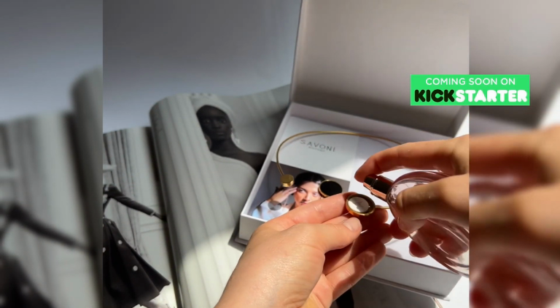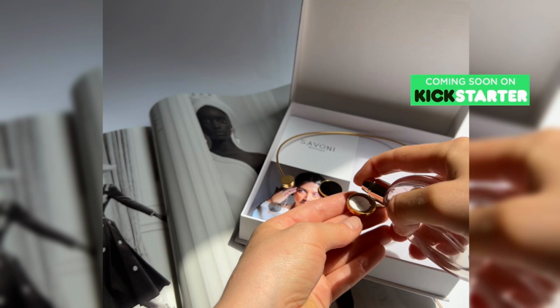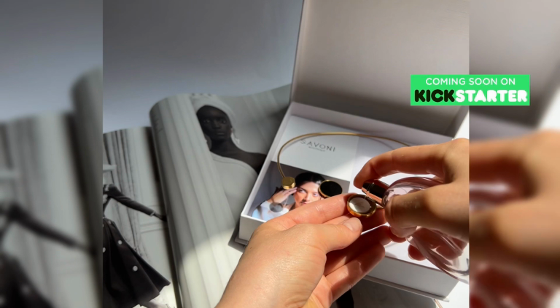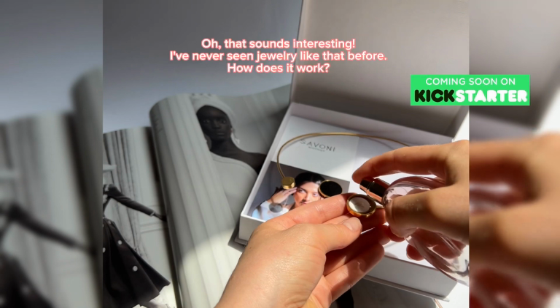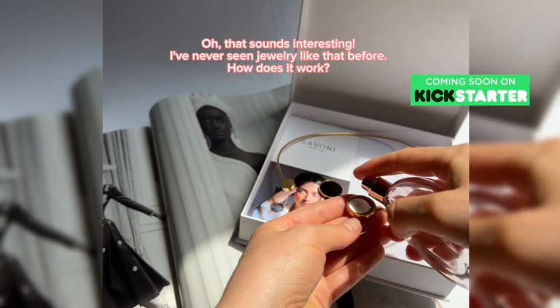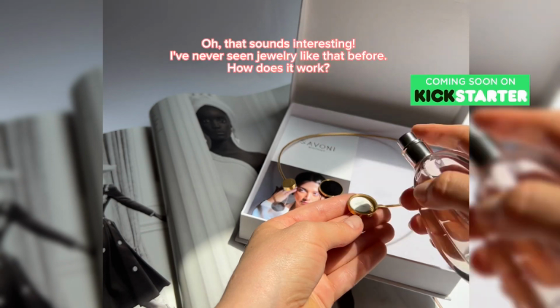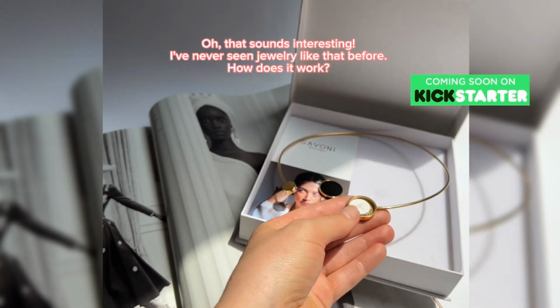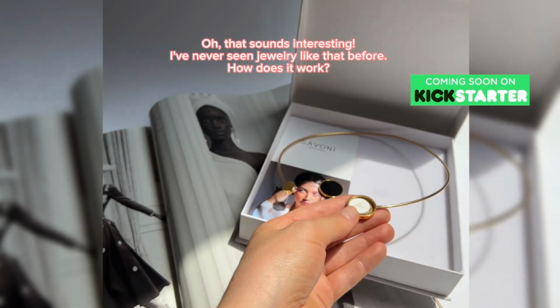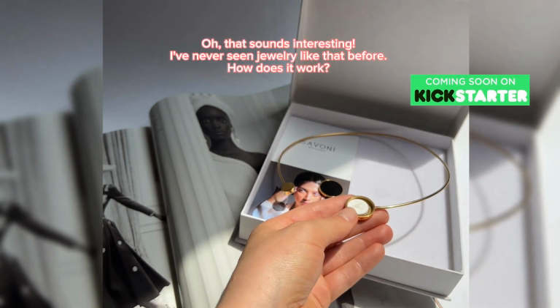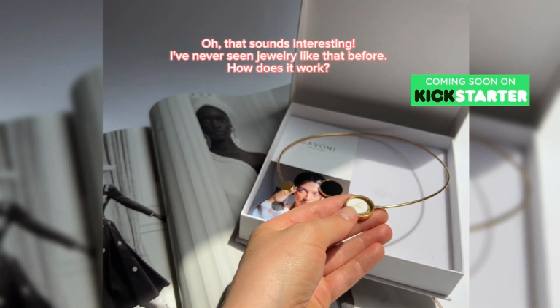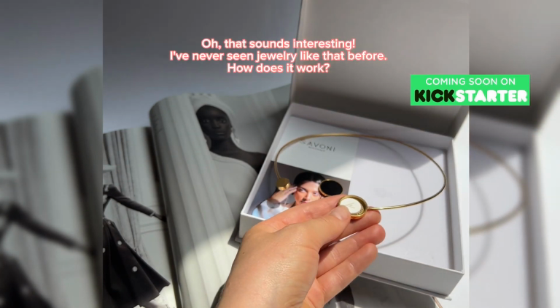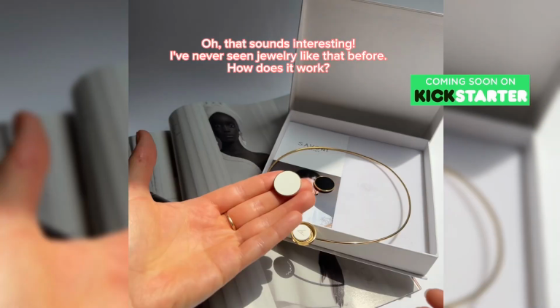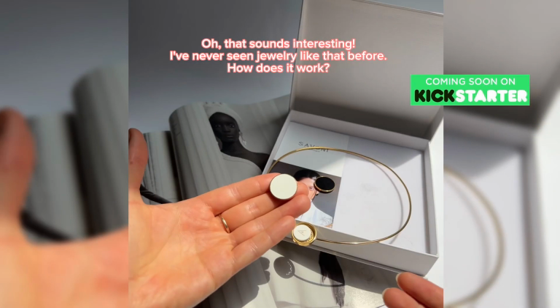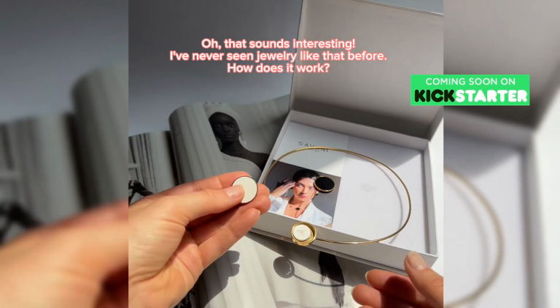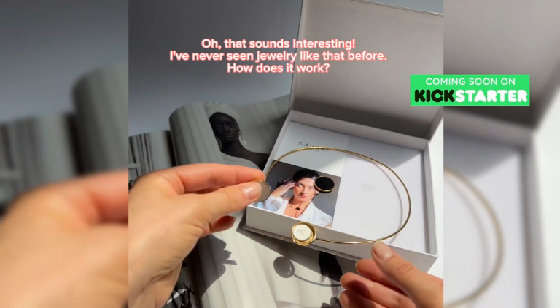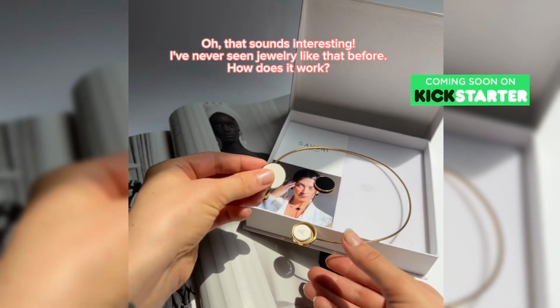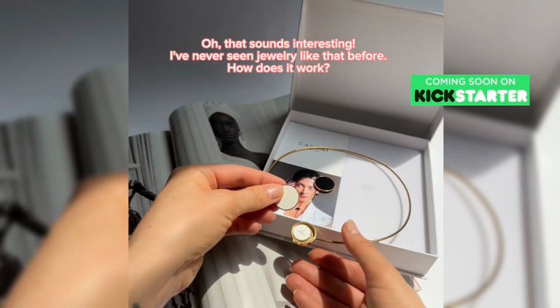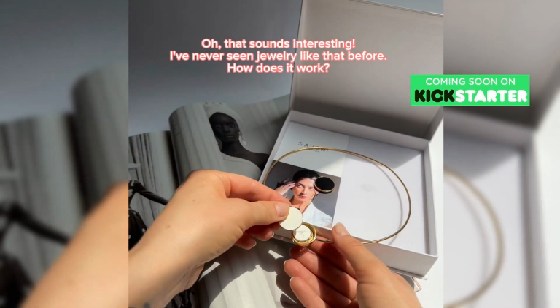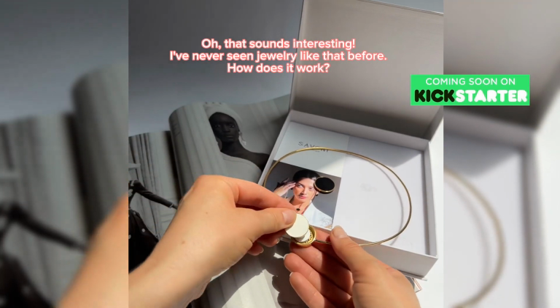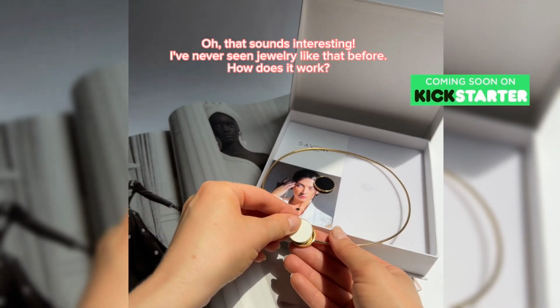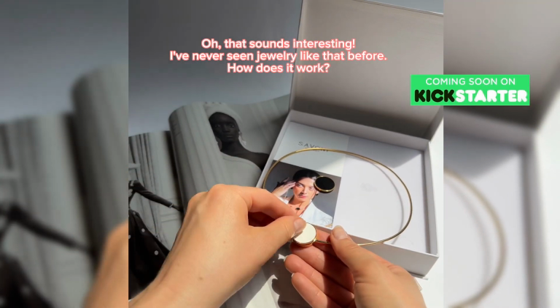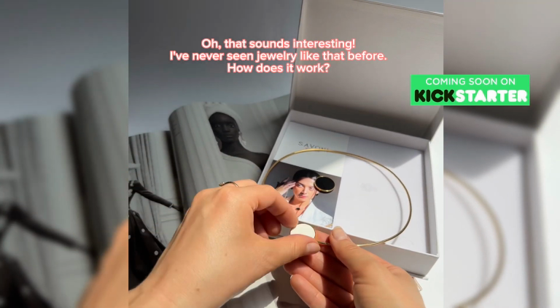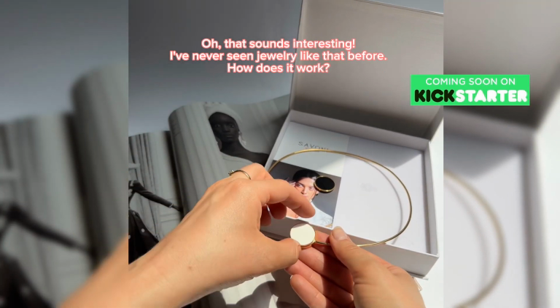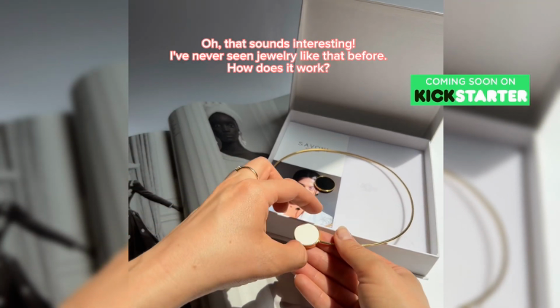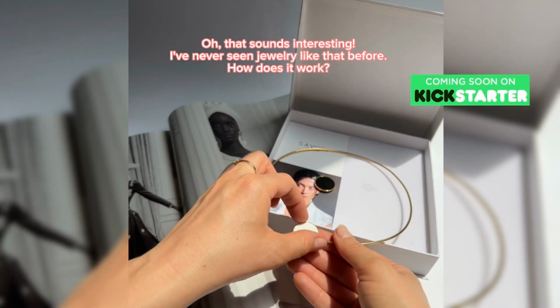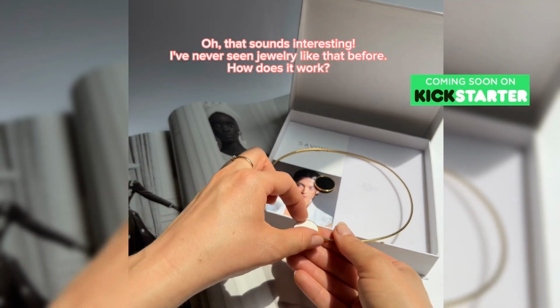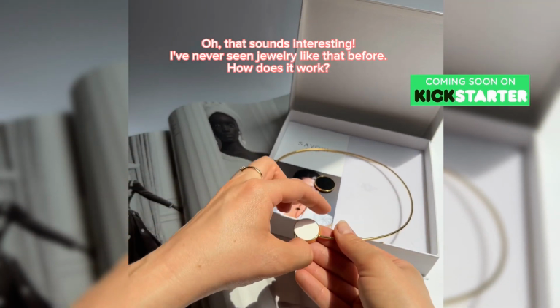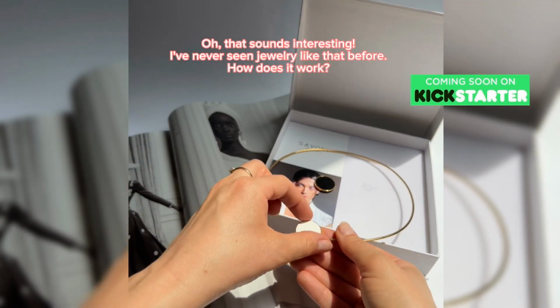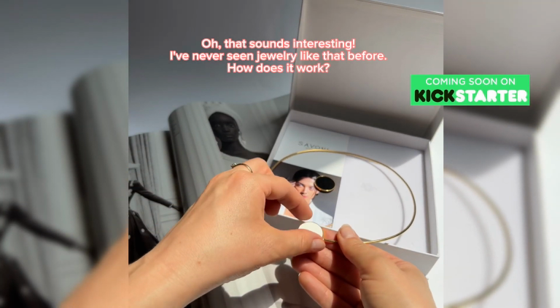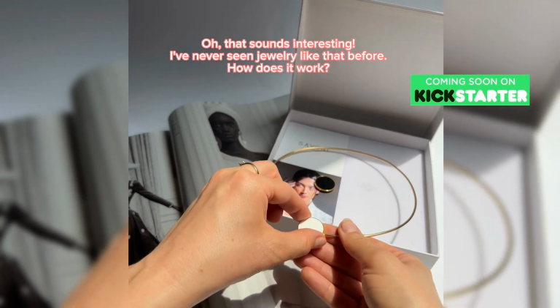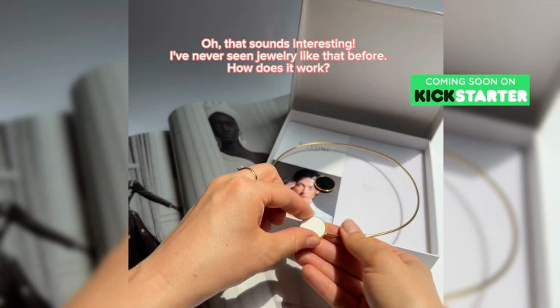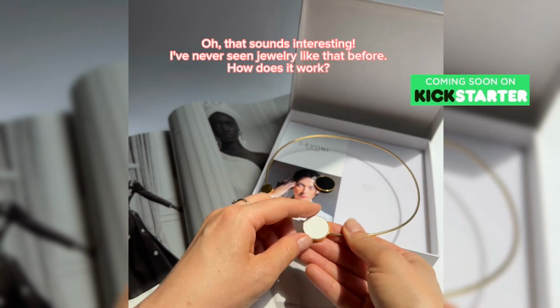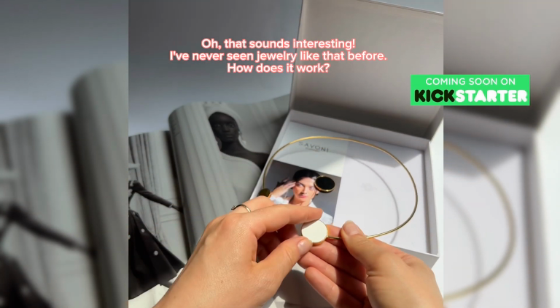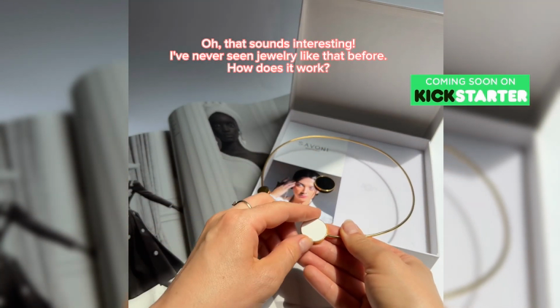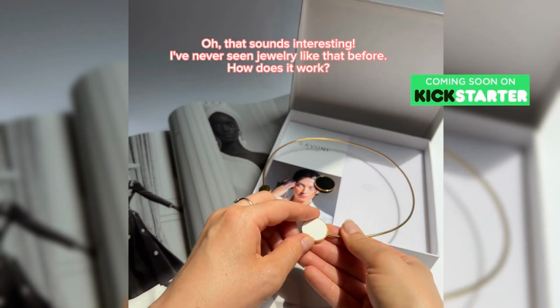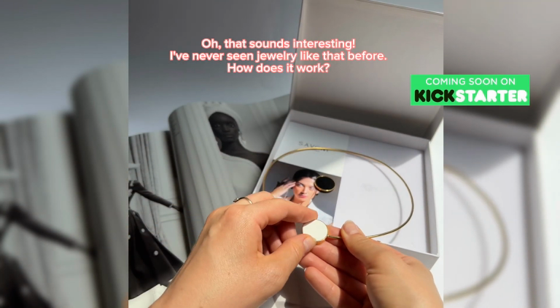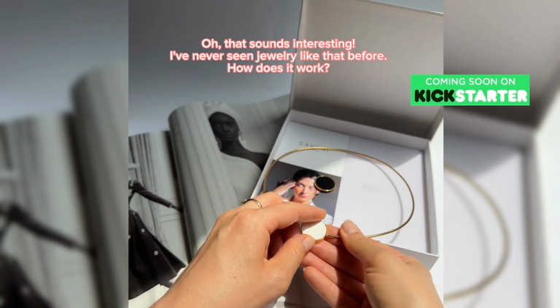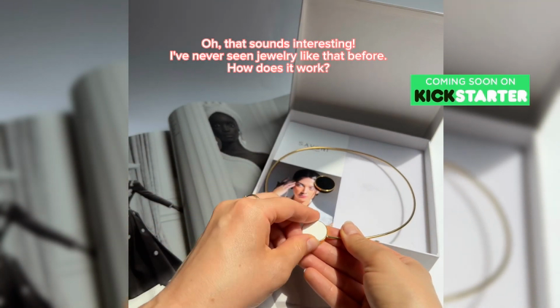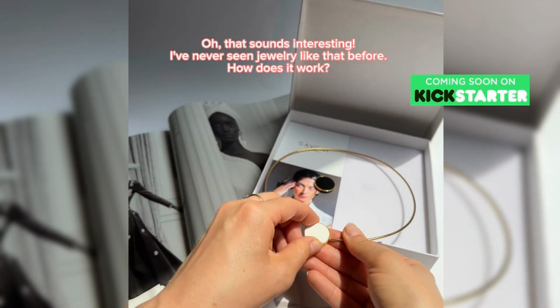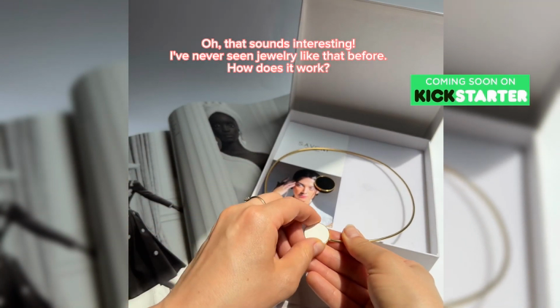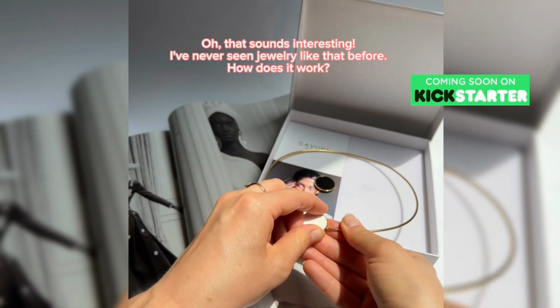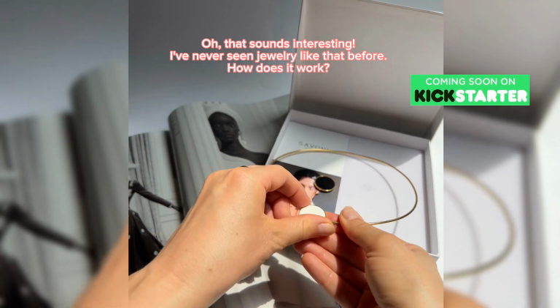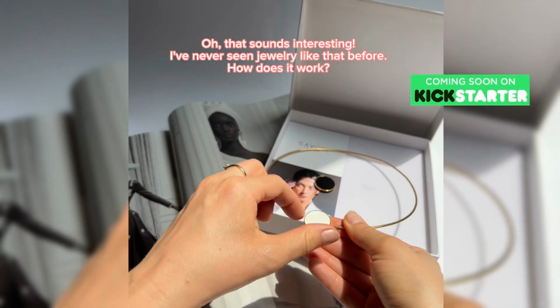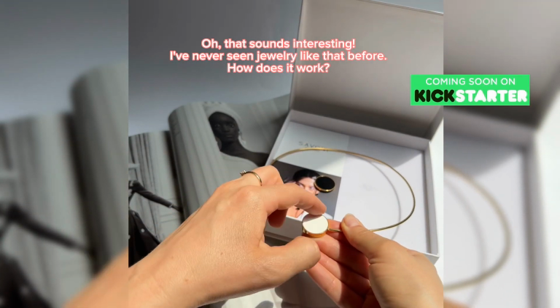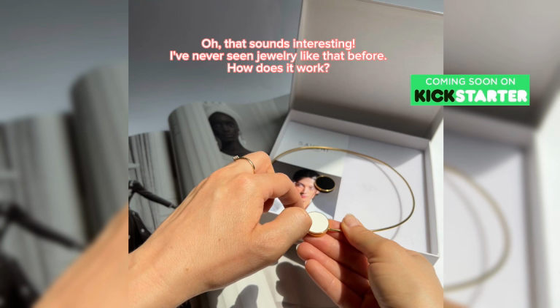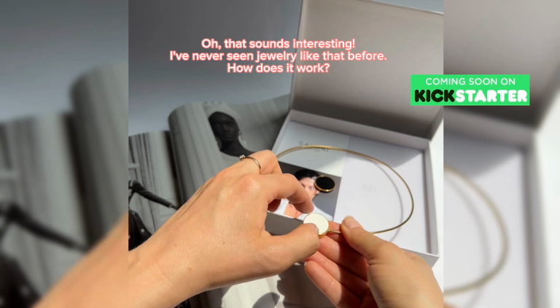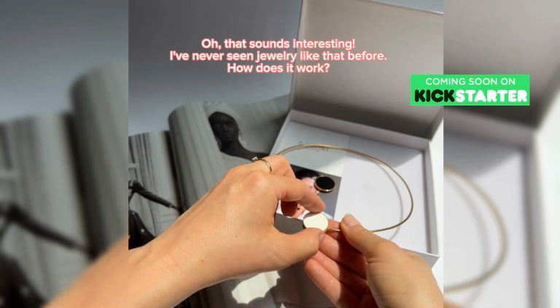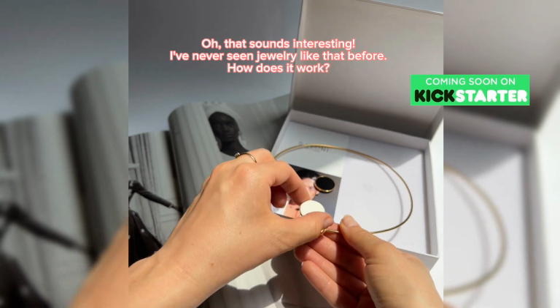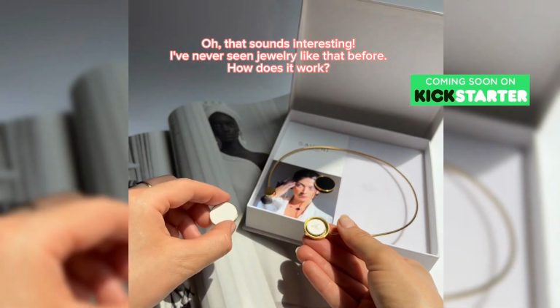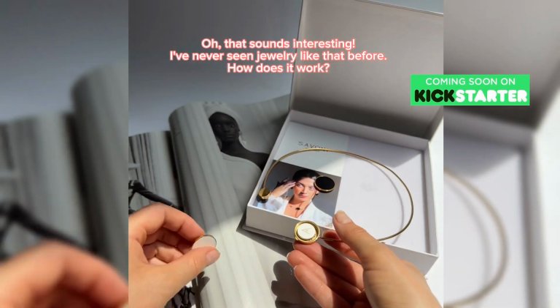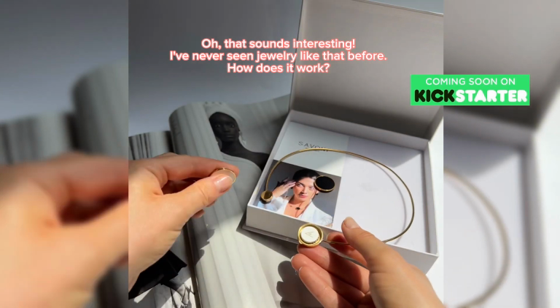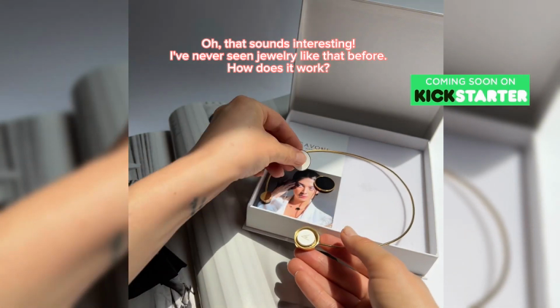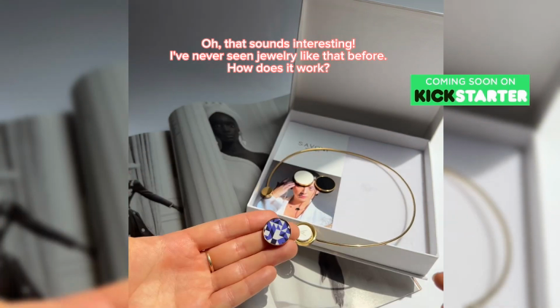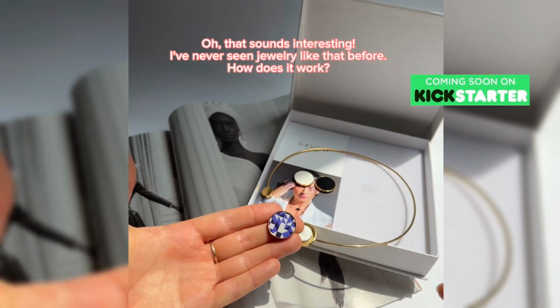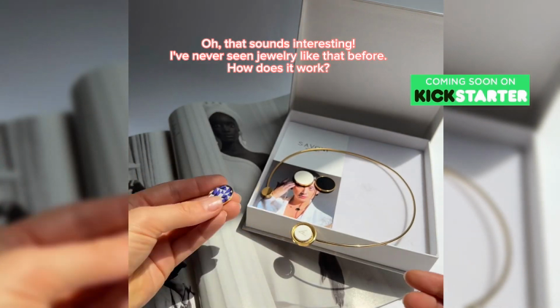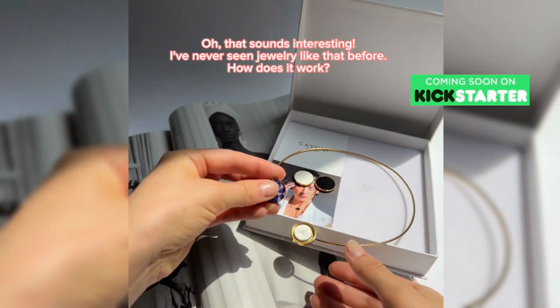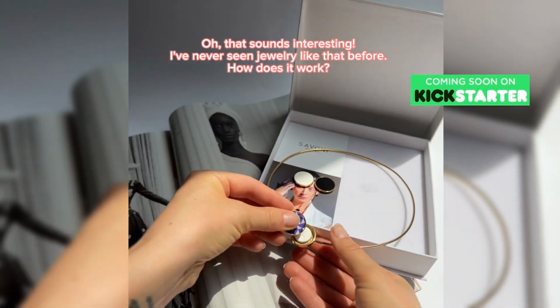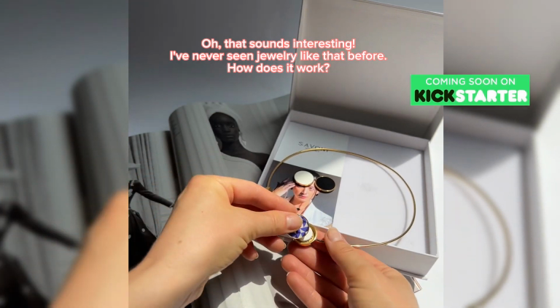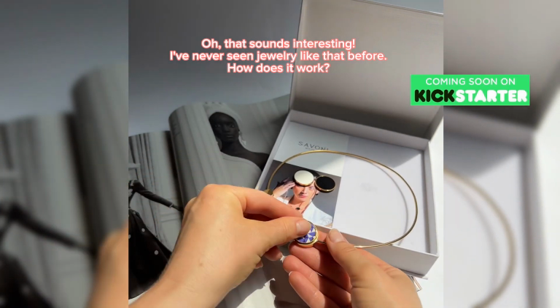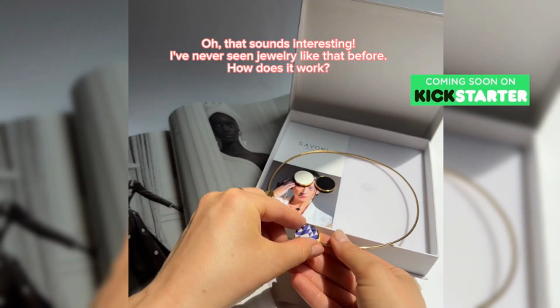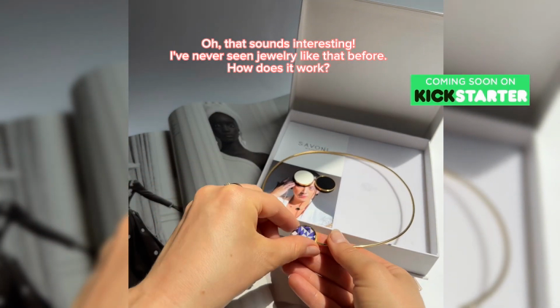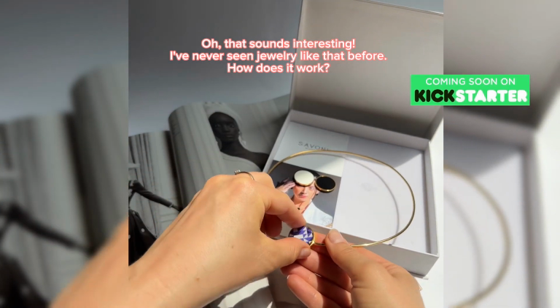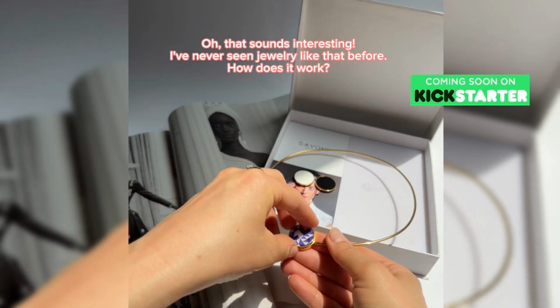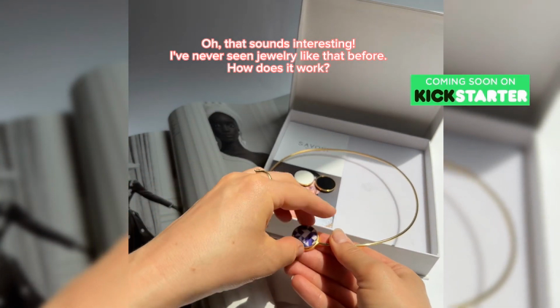That sounds interesting. I've never seen jewelry like that before. How does it work?